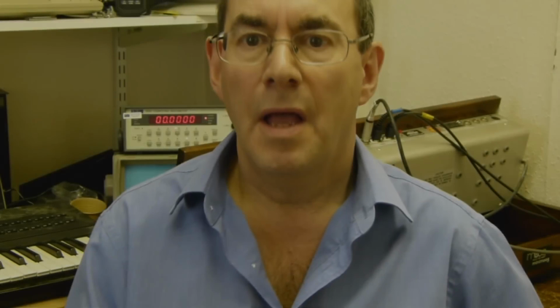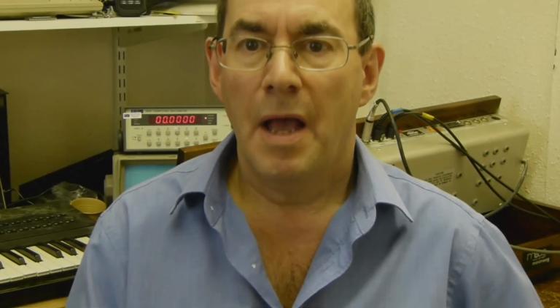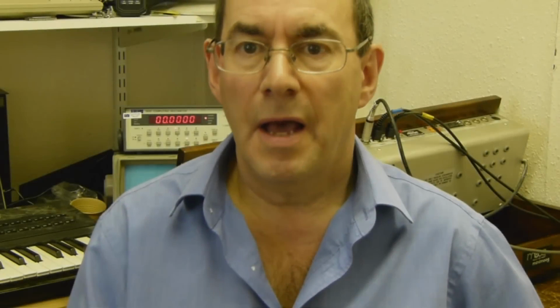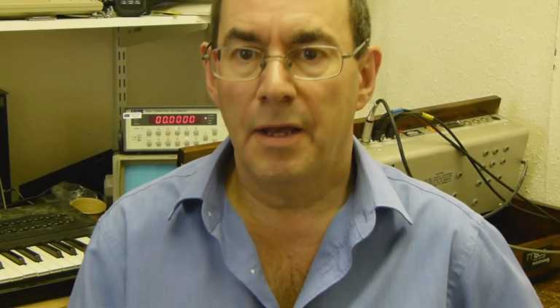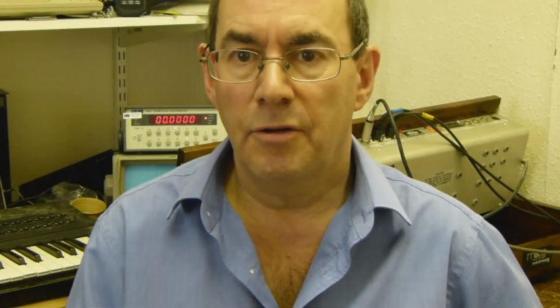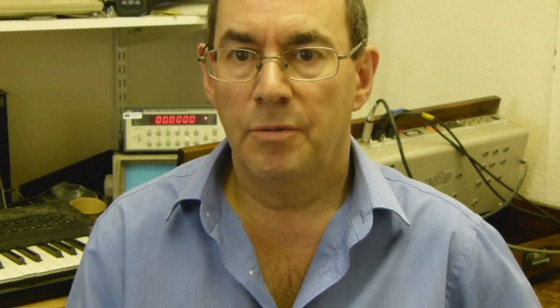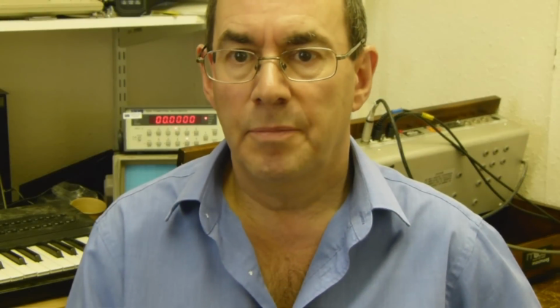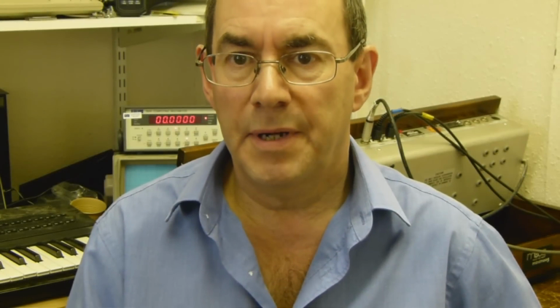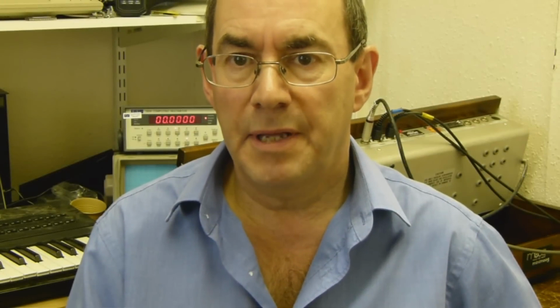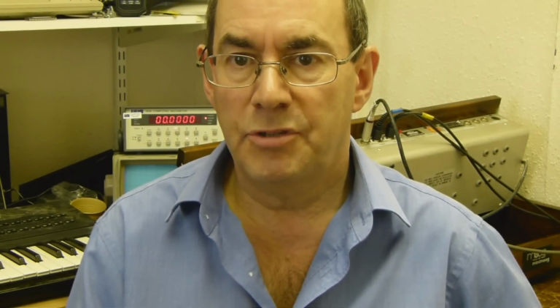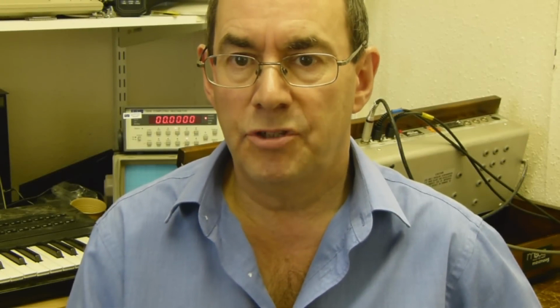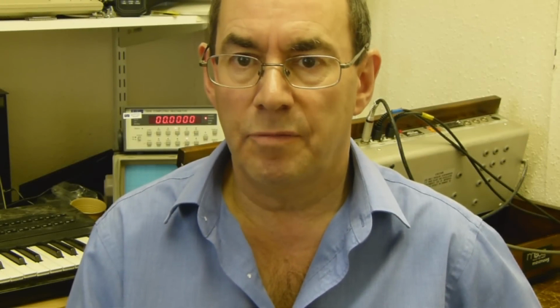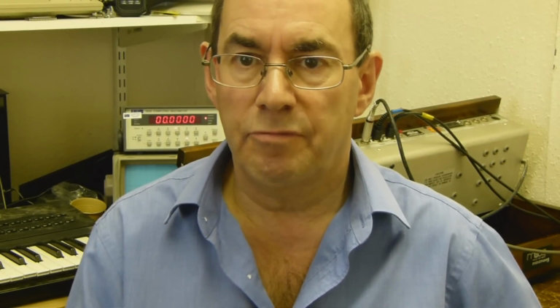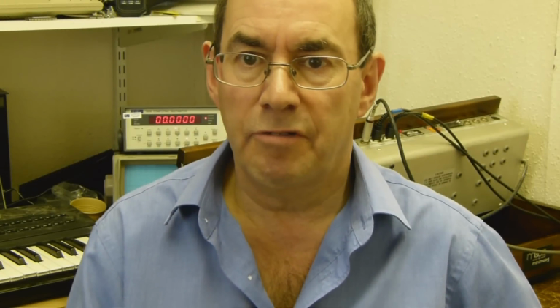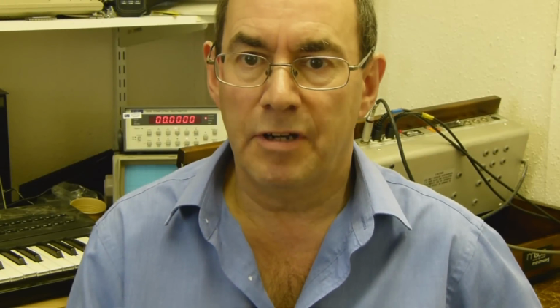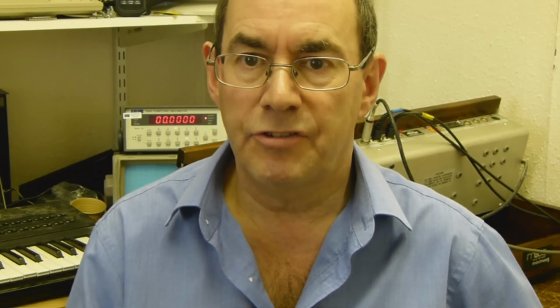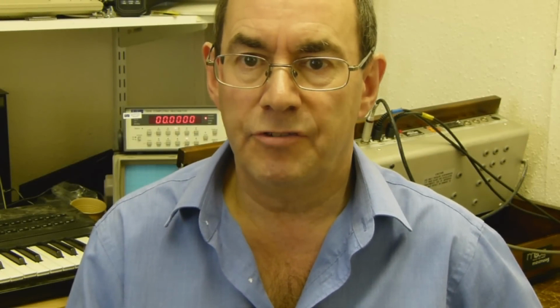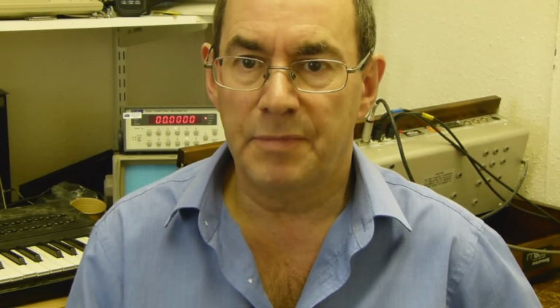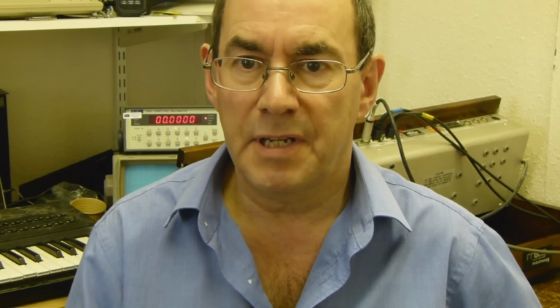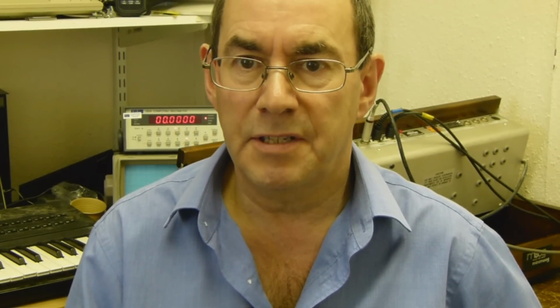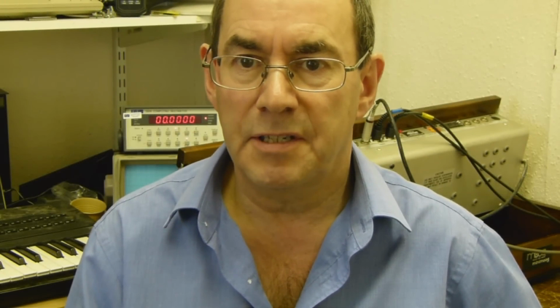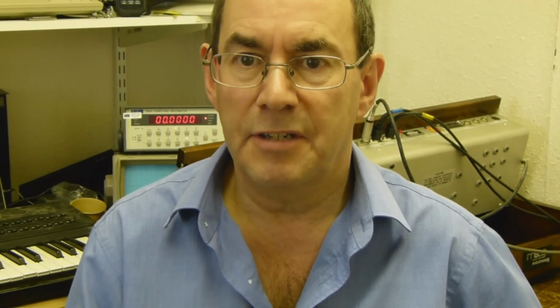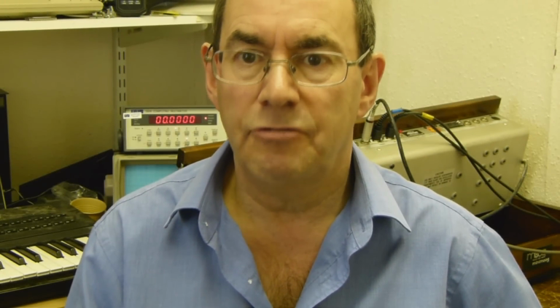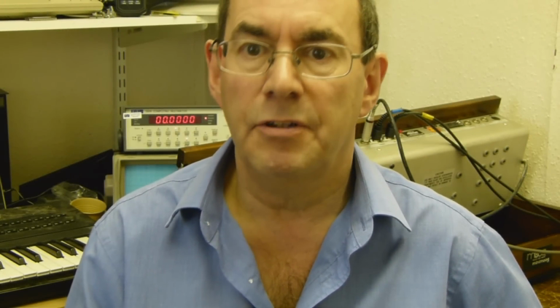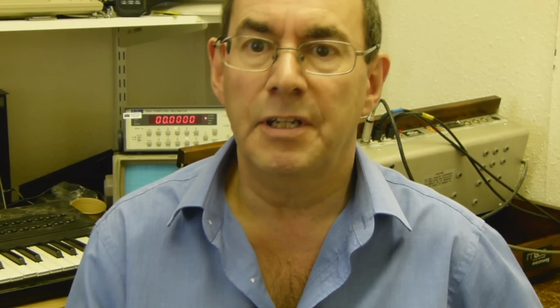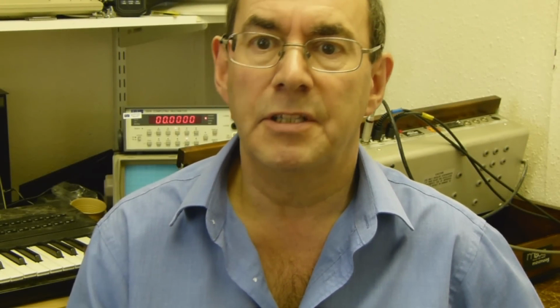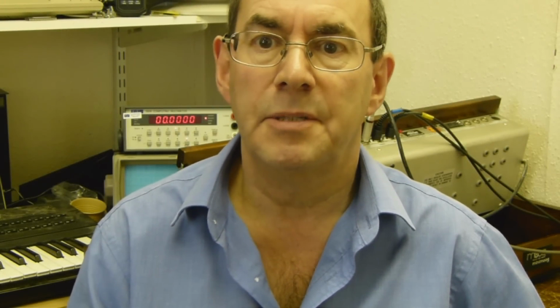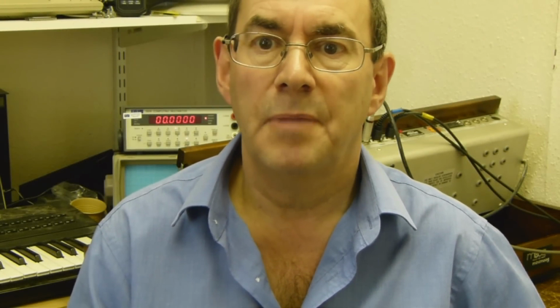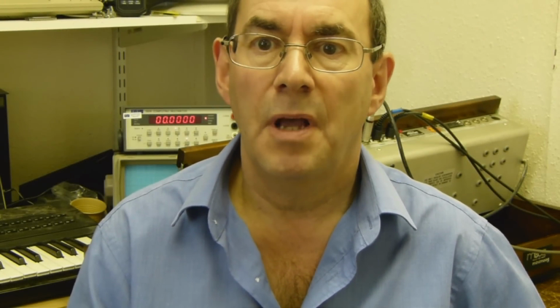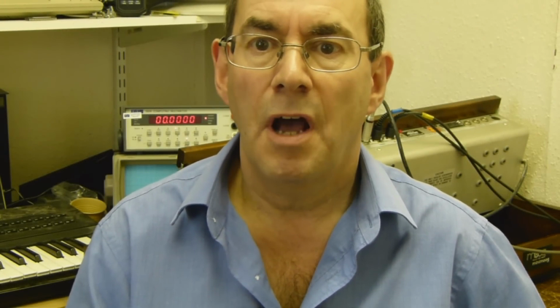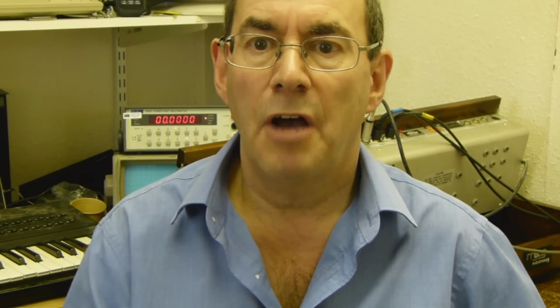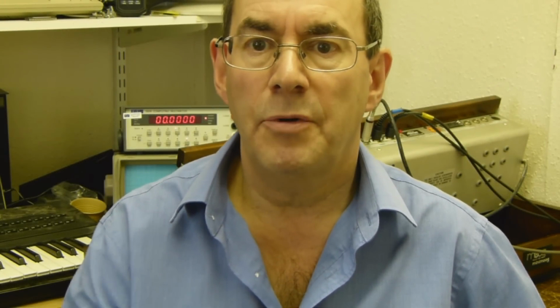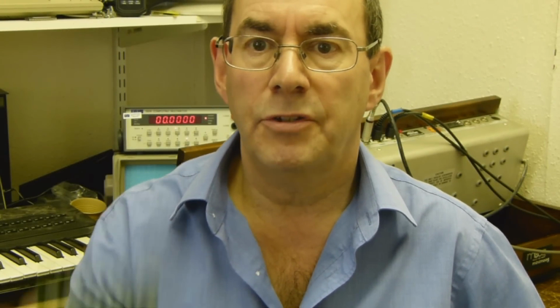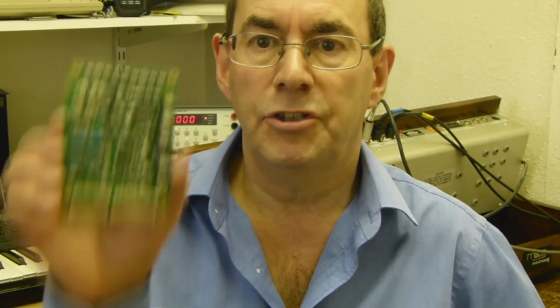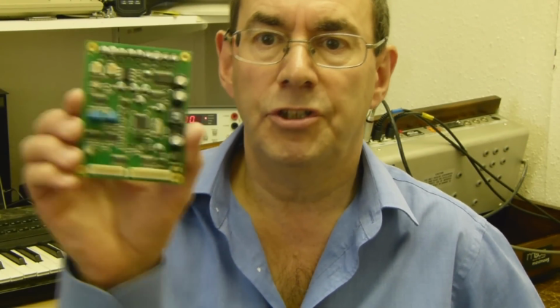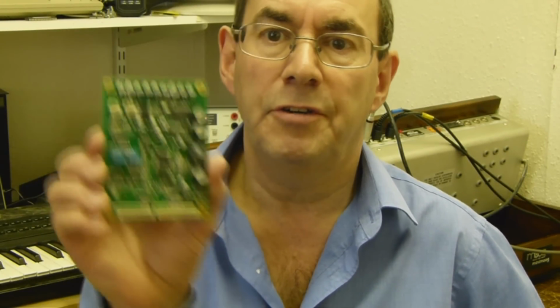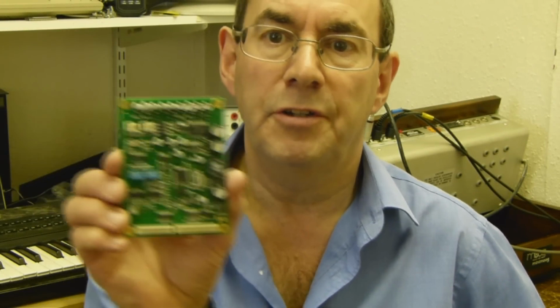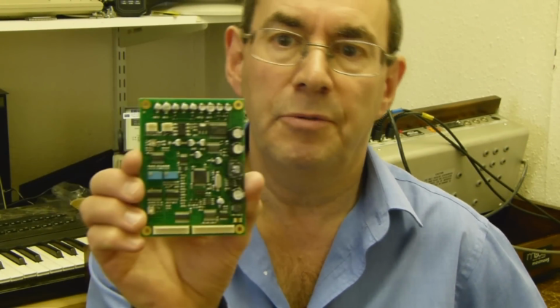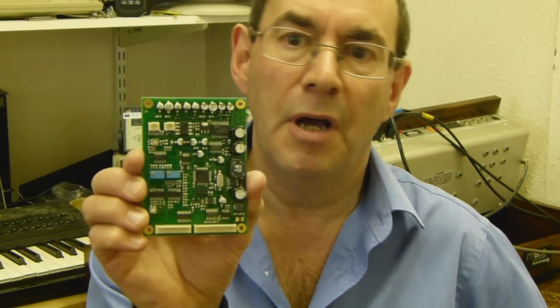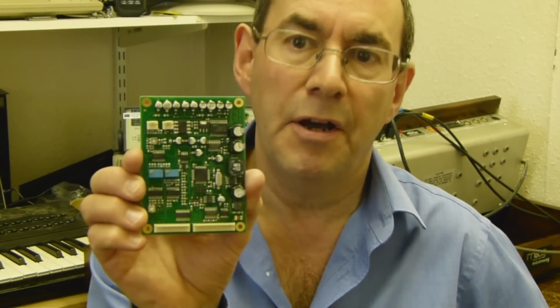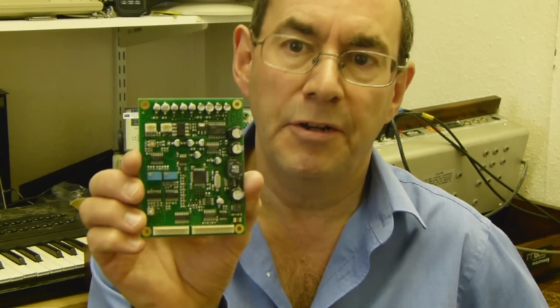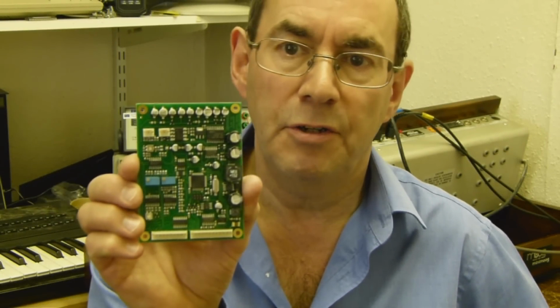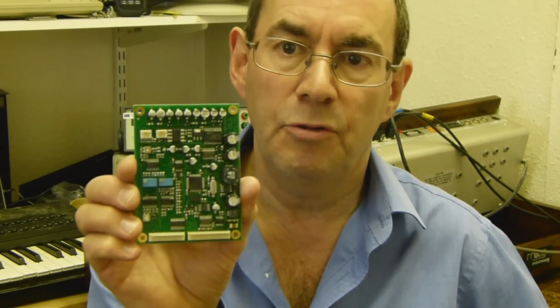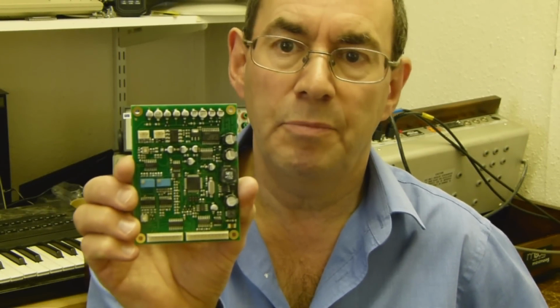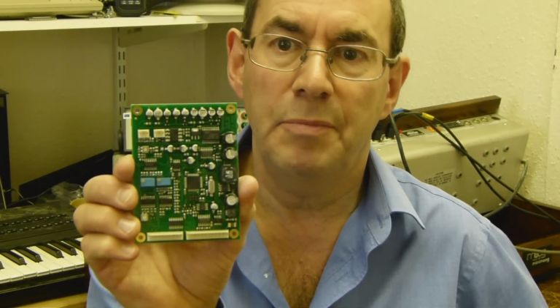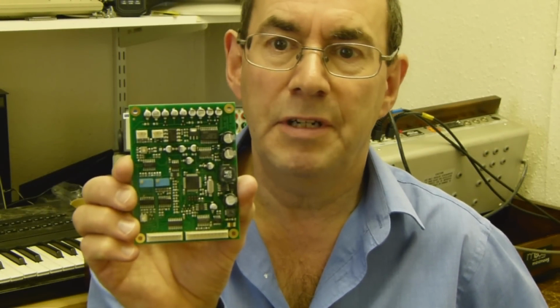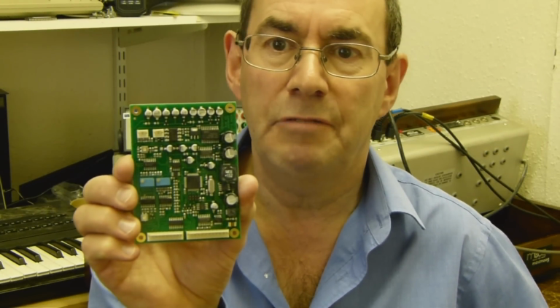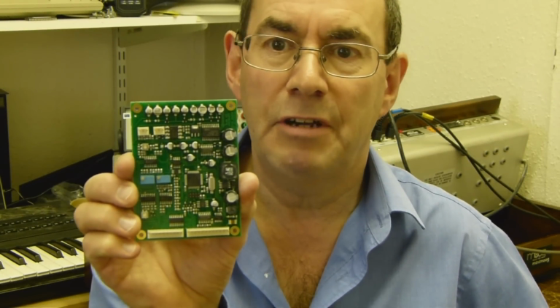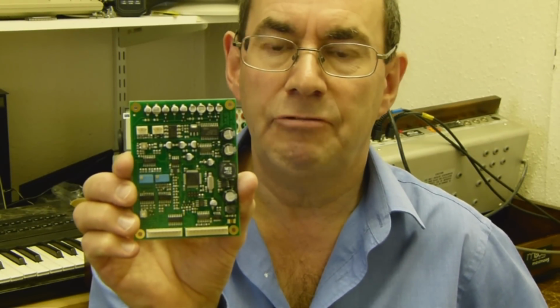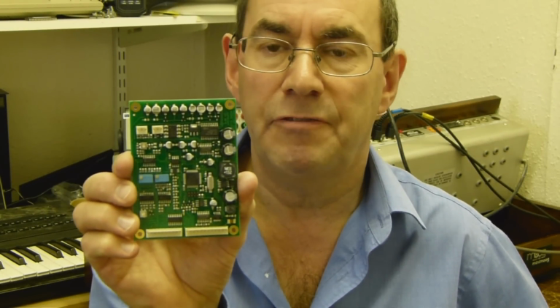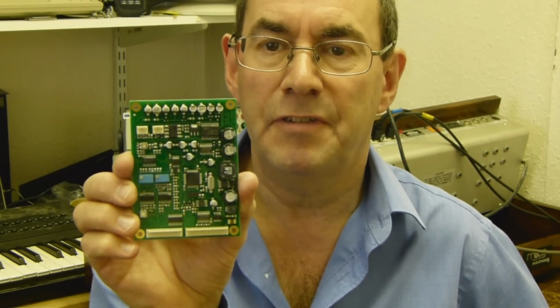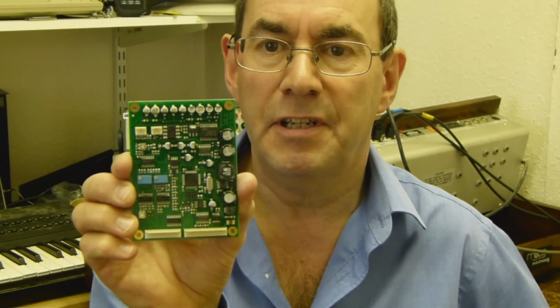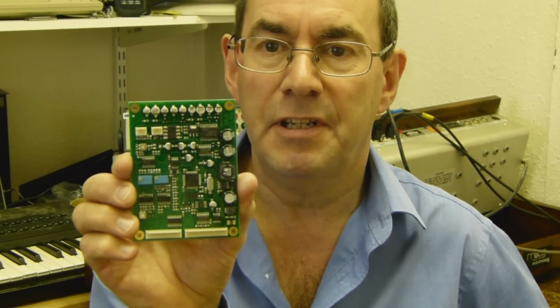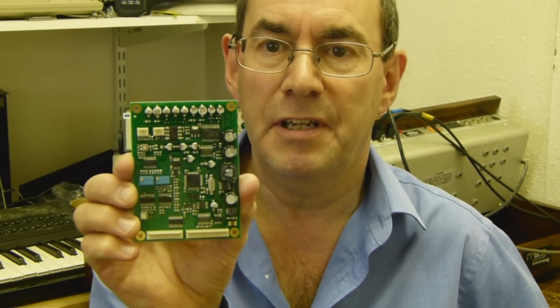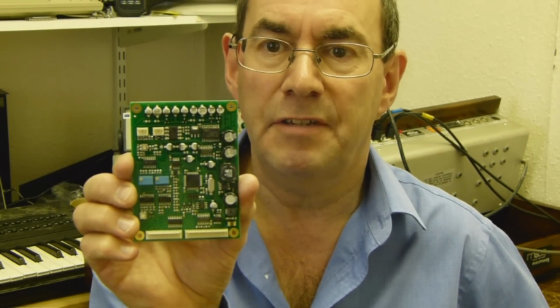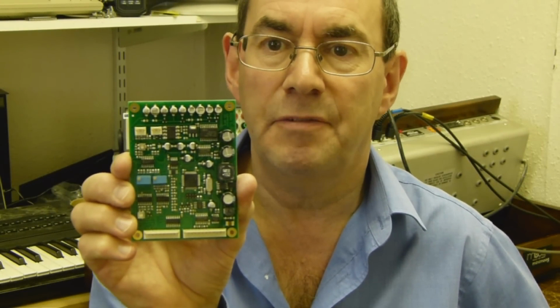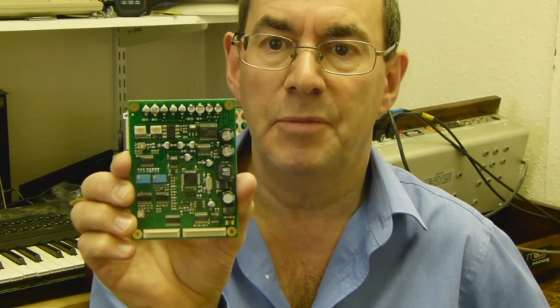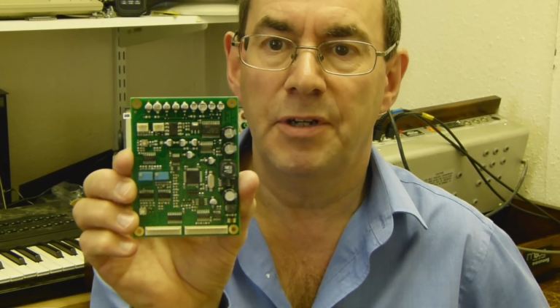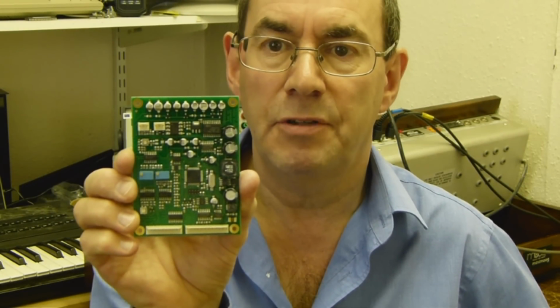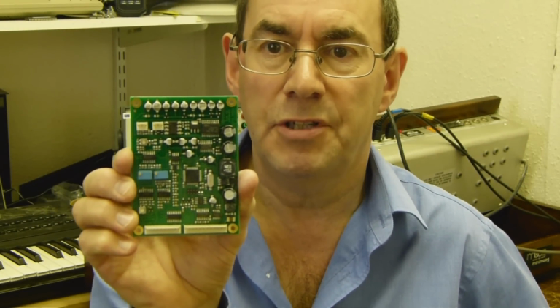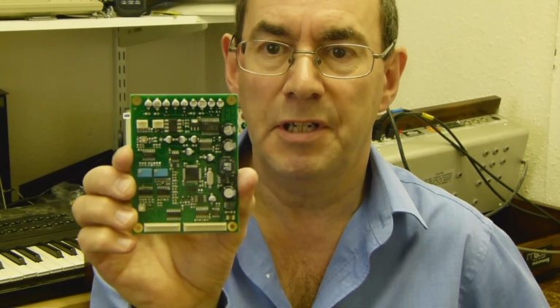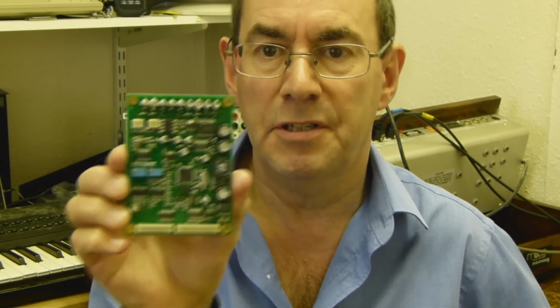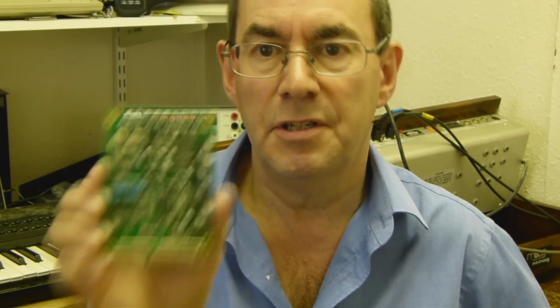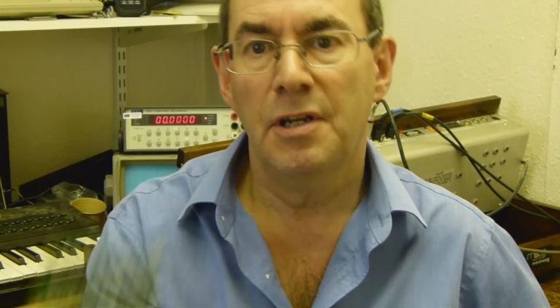Hello, my name is John Price from Kenton Electronics. I want to show you our new MIDI retrofit kit for mono synths.